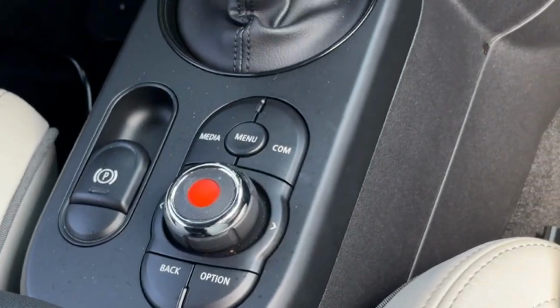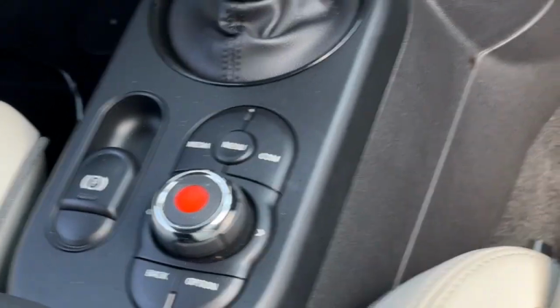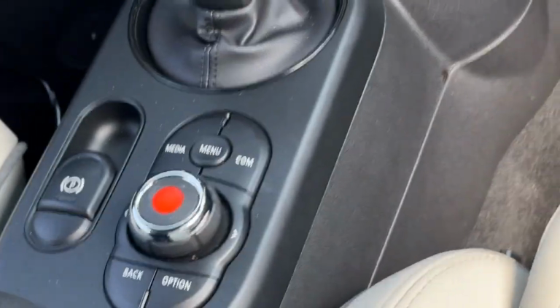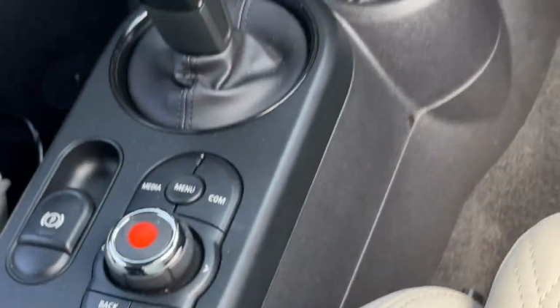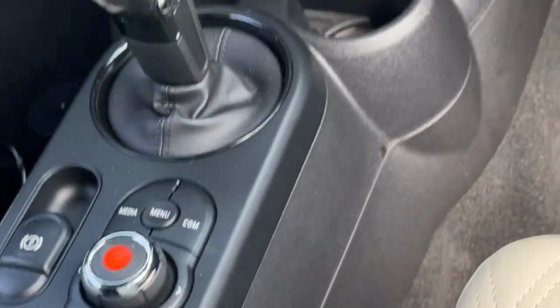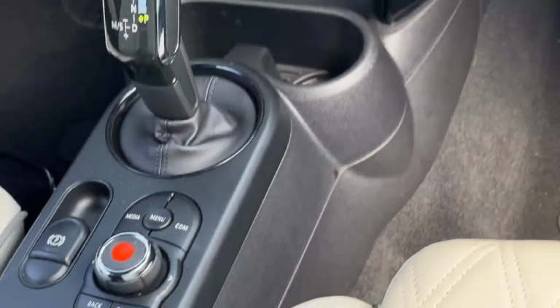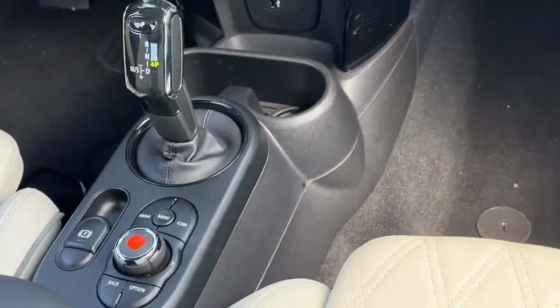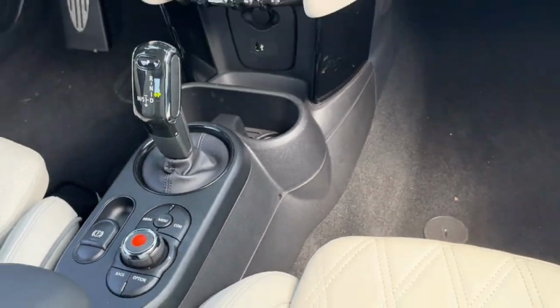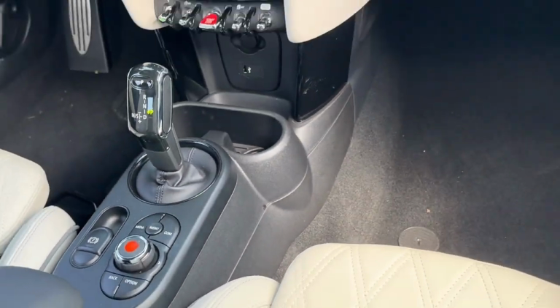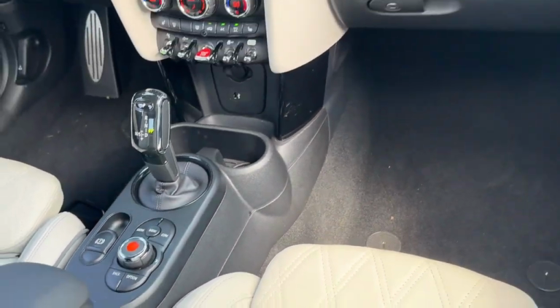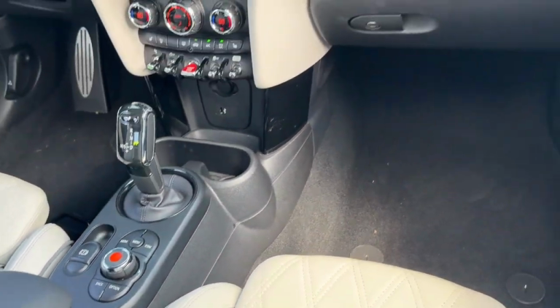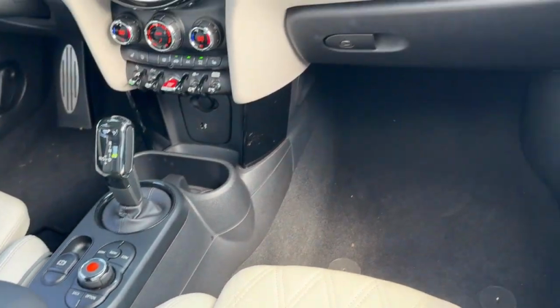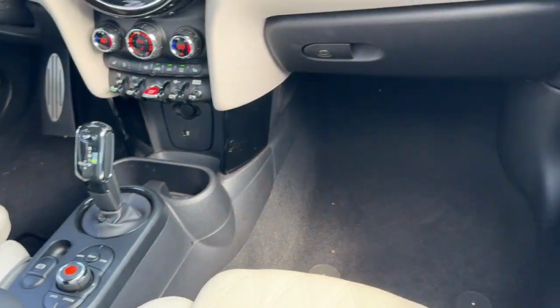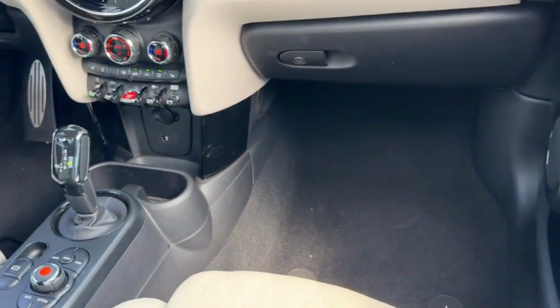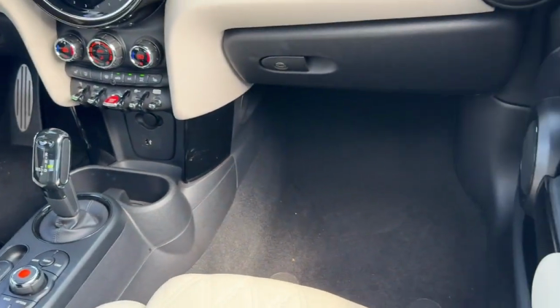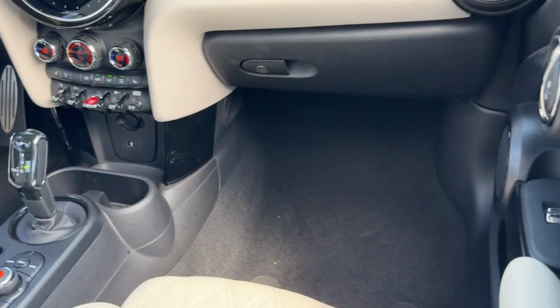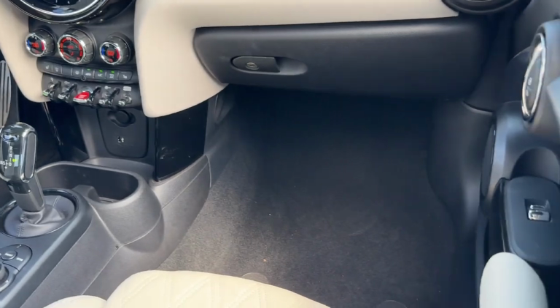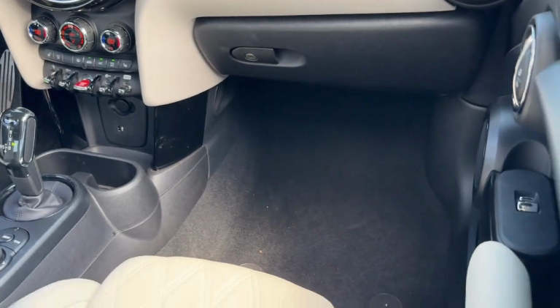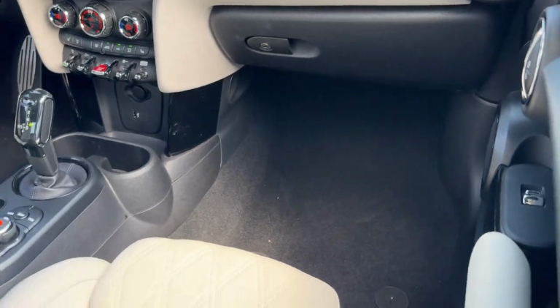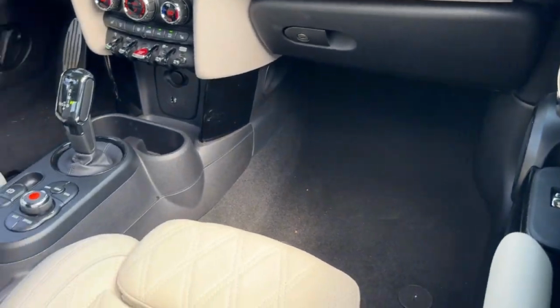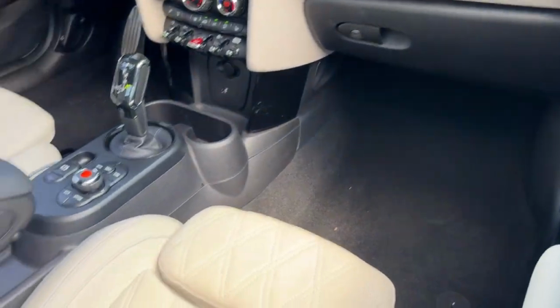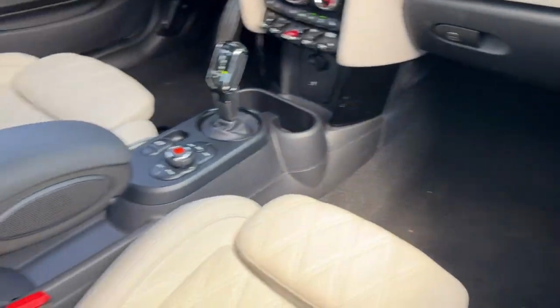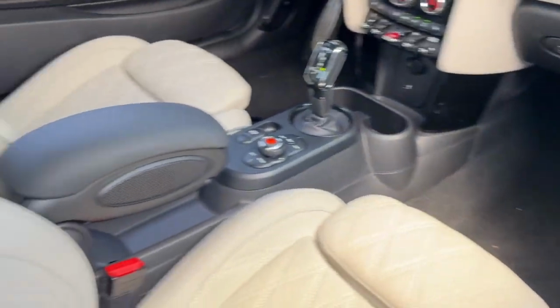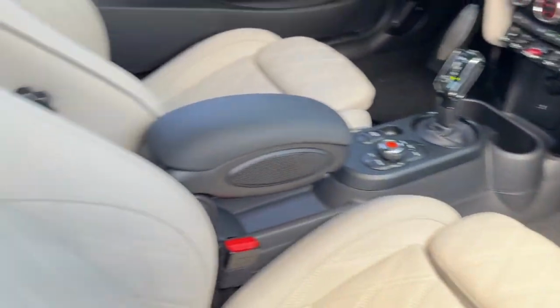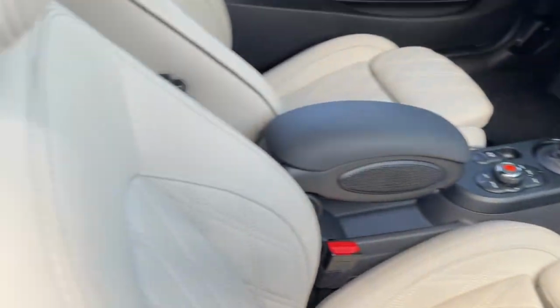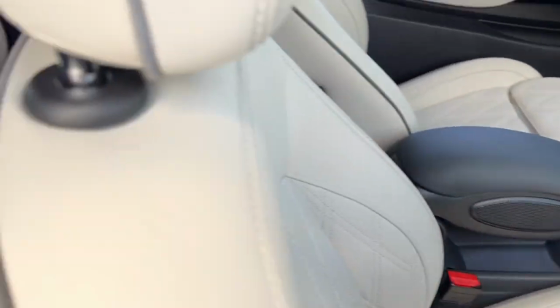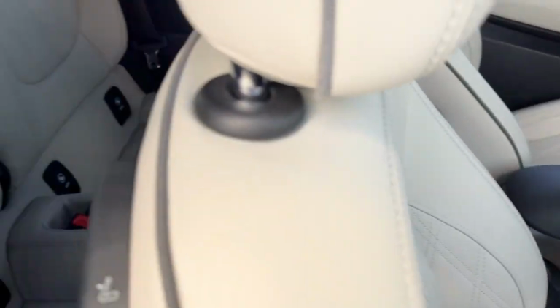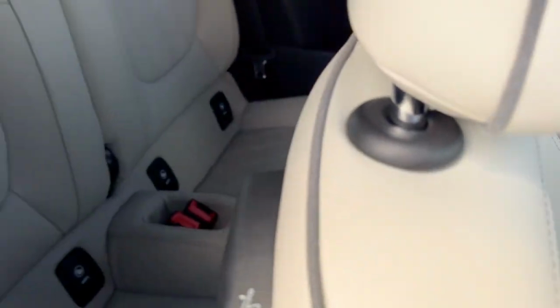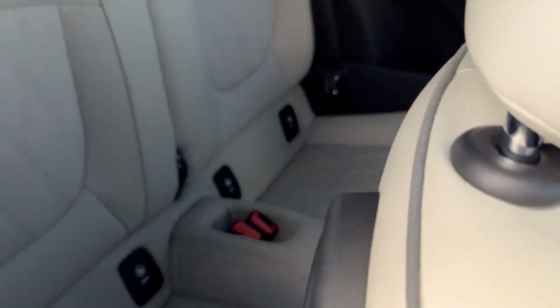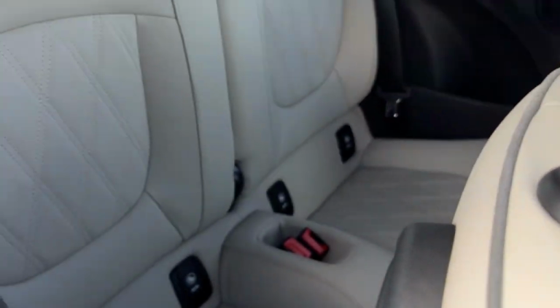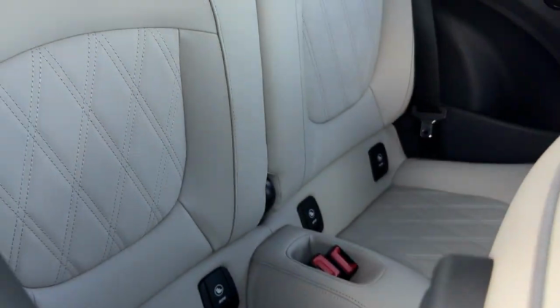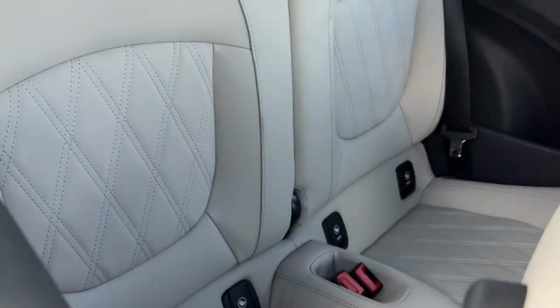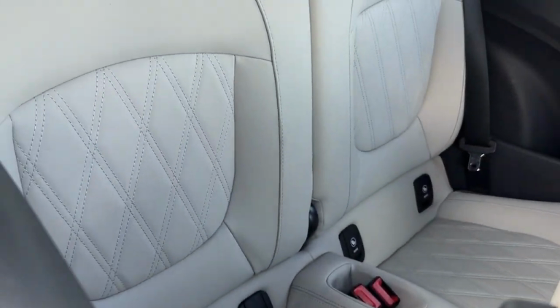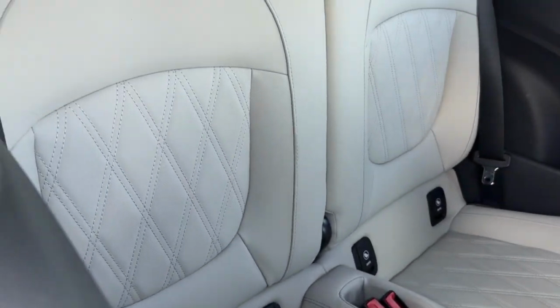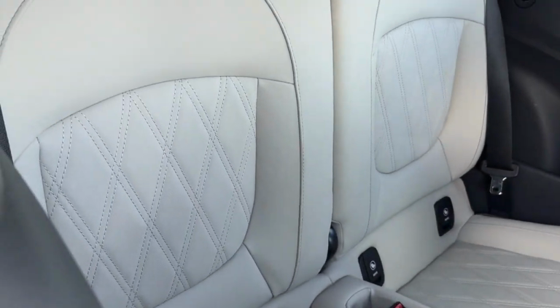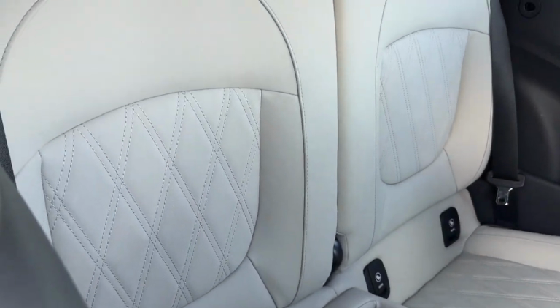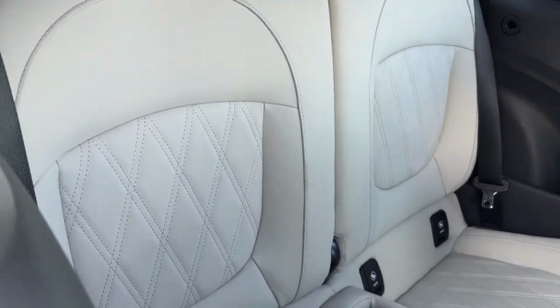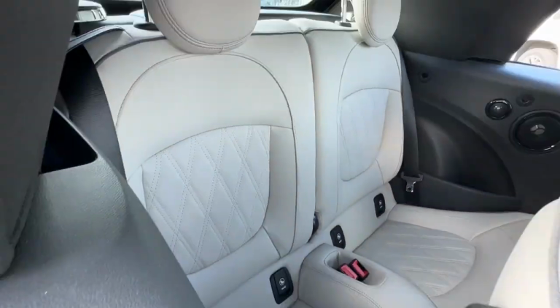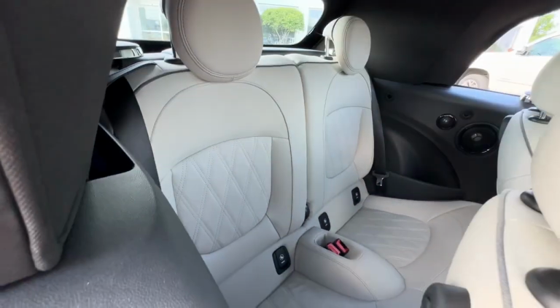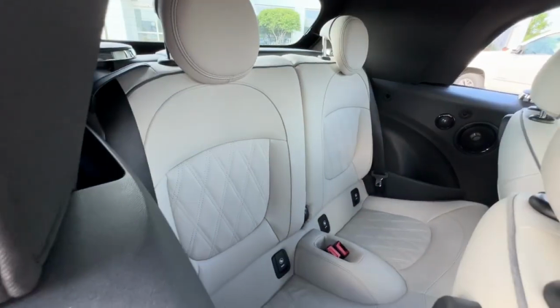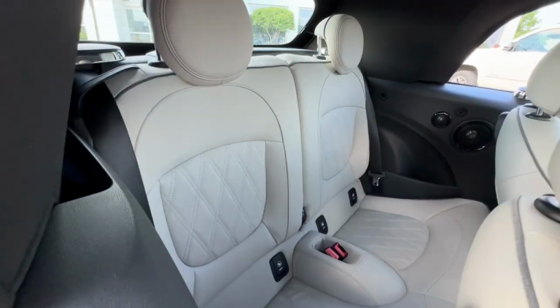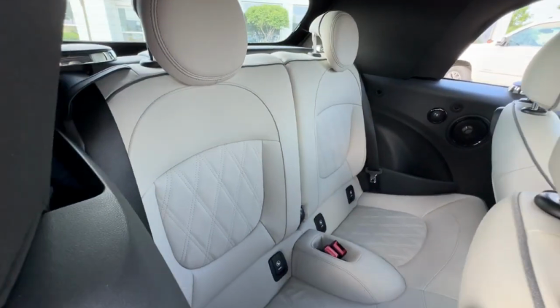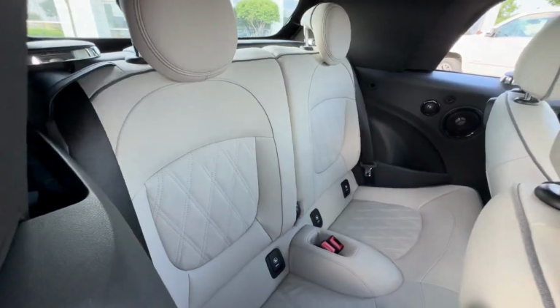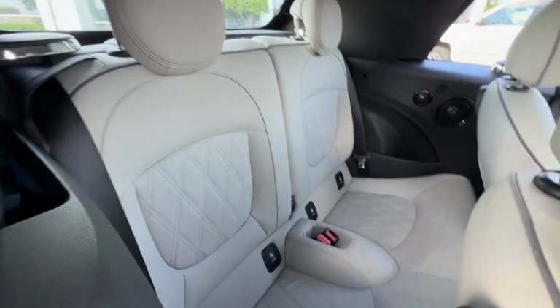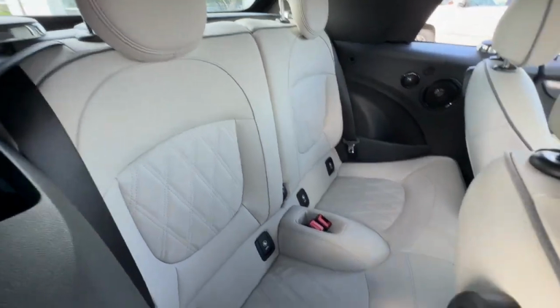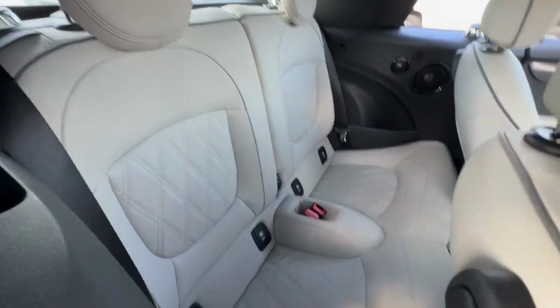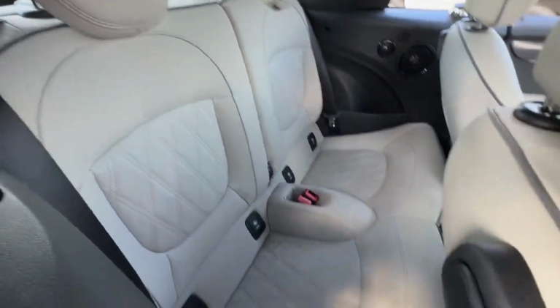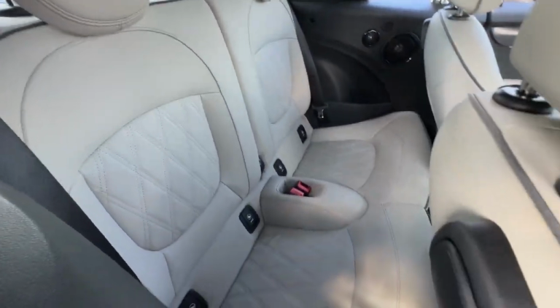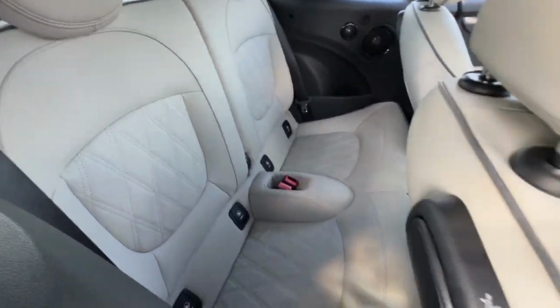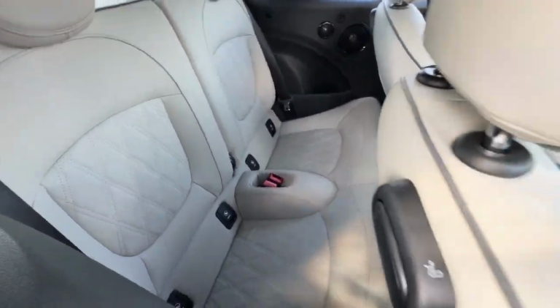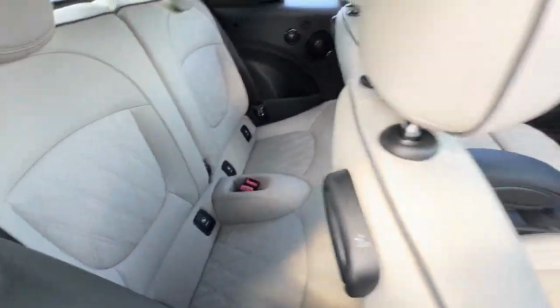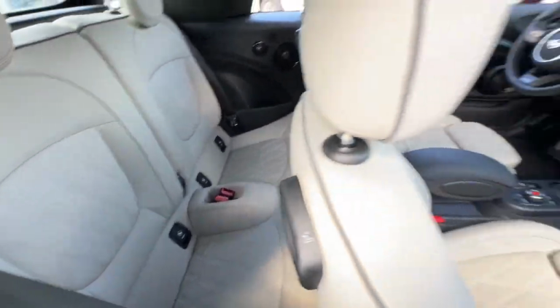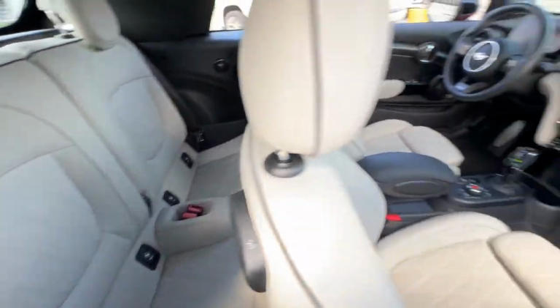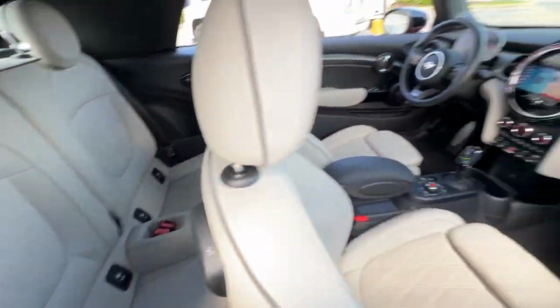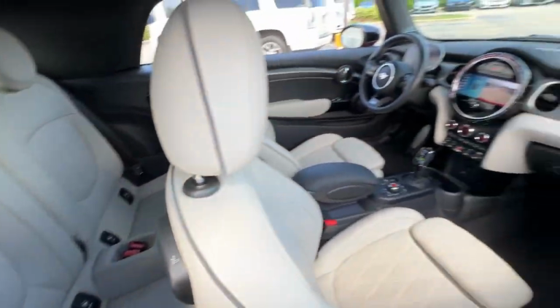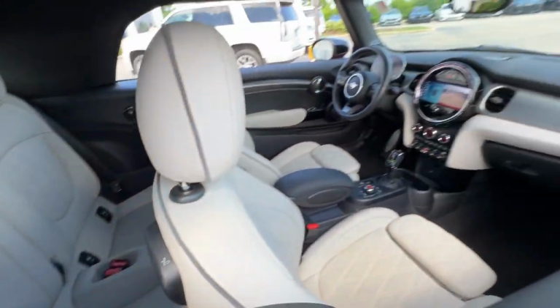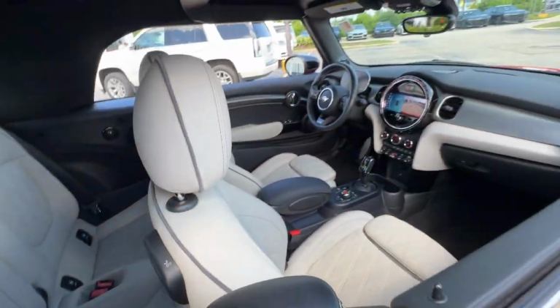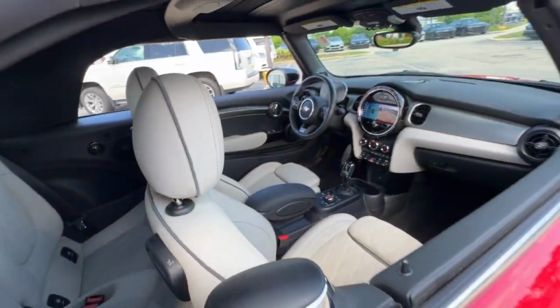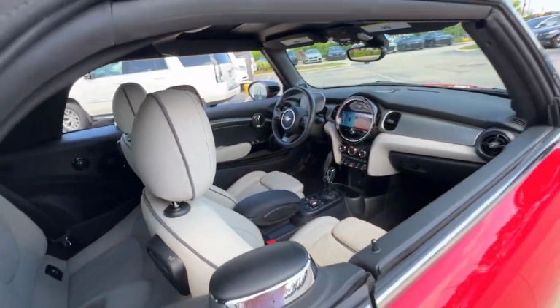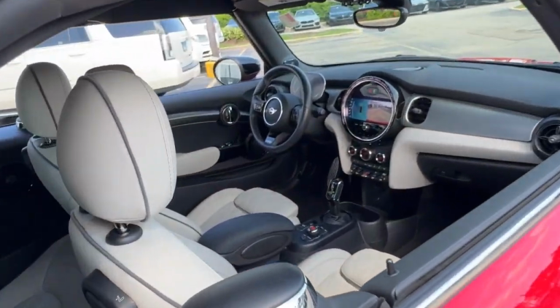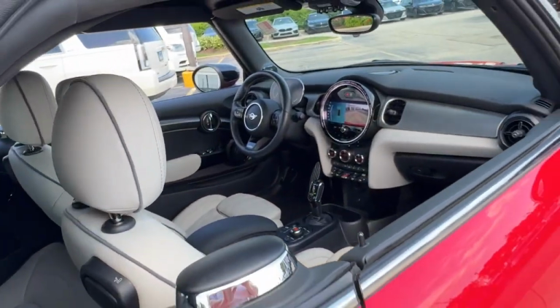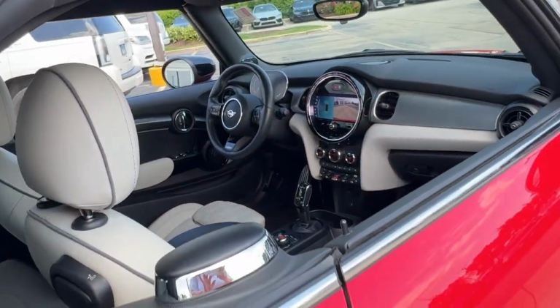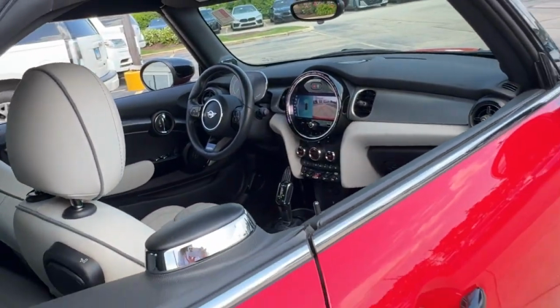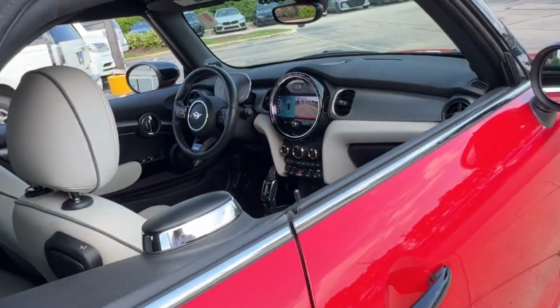You owe it to yourself to drive this iconic Mini Convertible. Our team will give you an outstanding road test experience — stop in today.